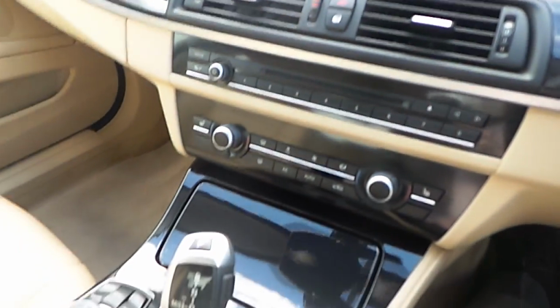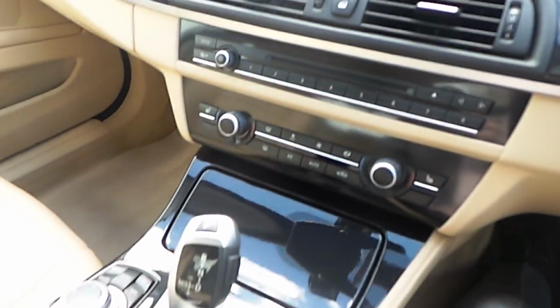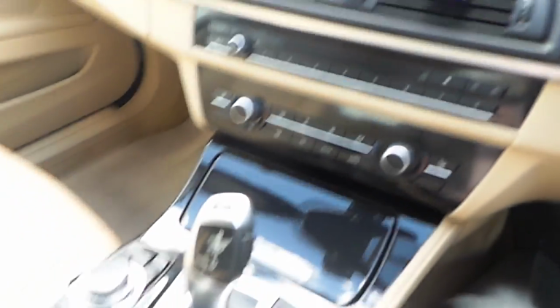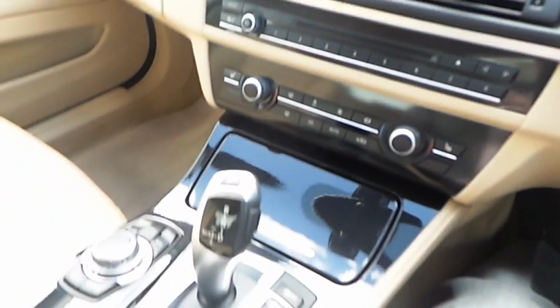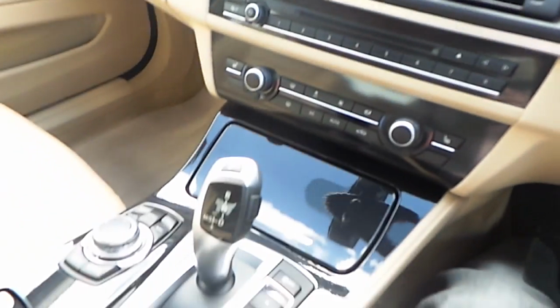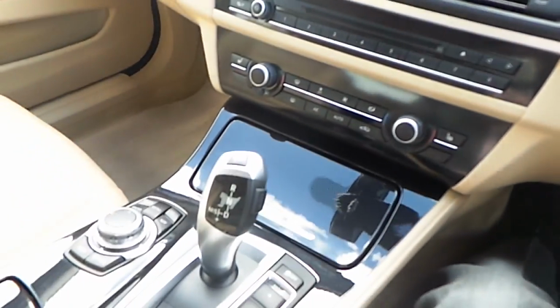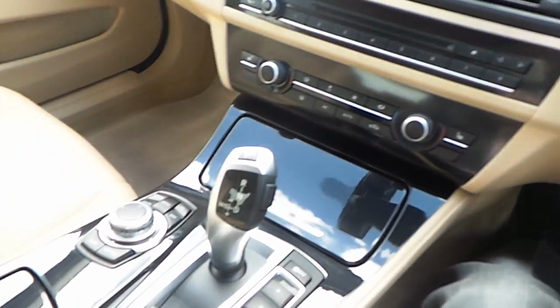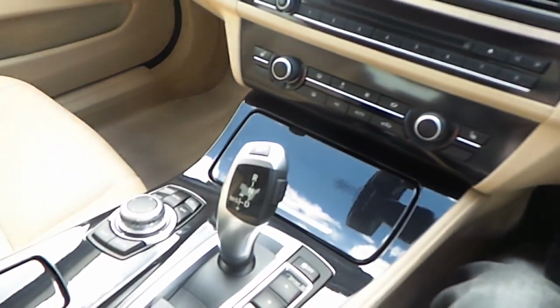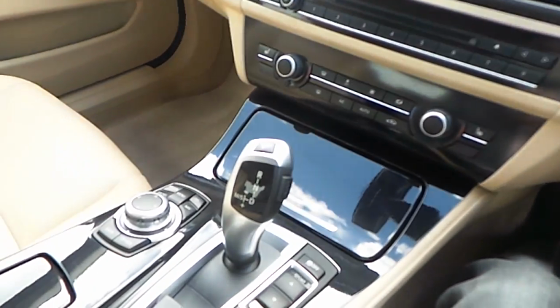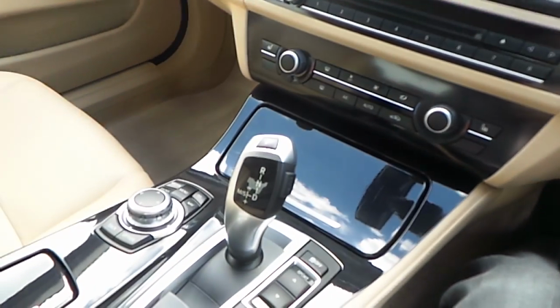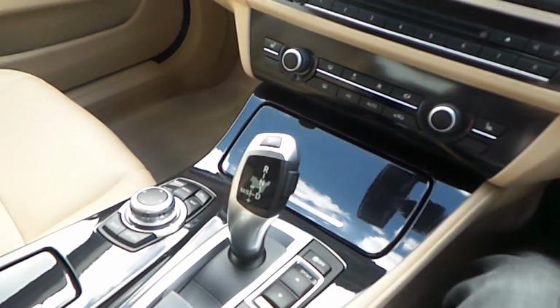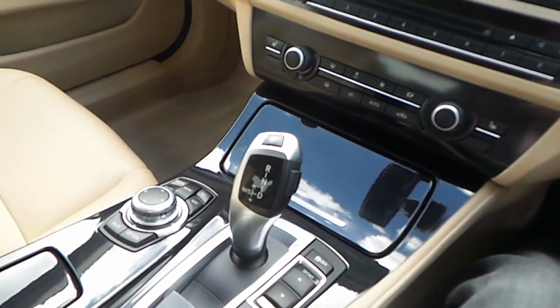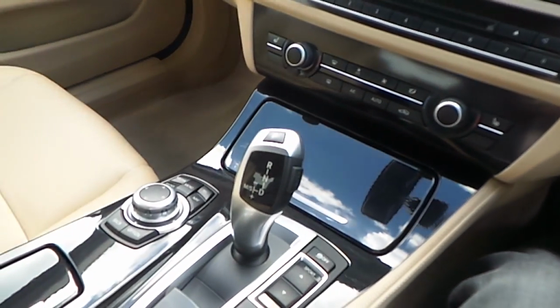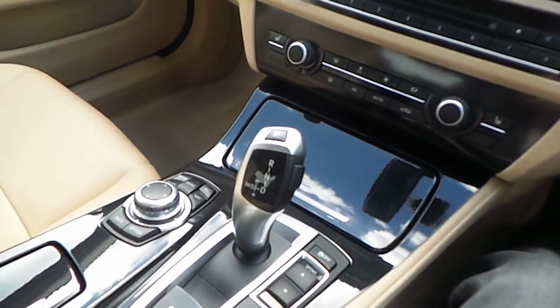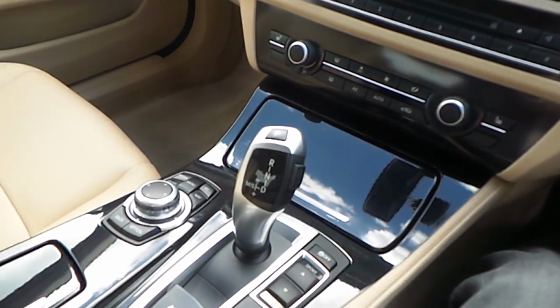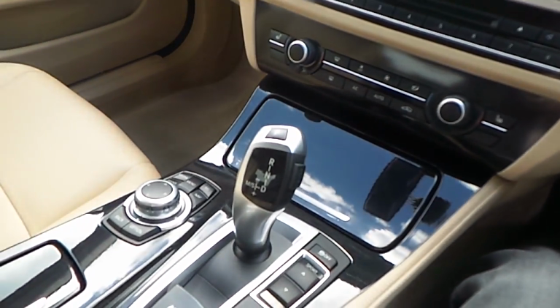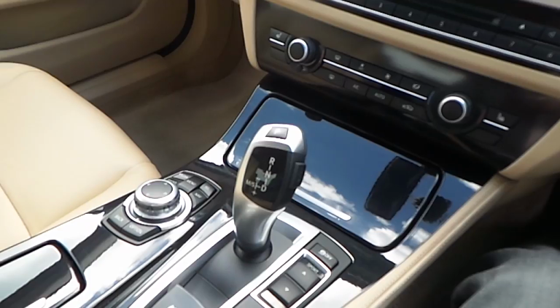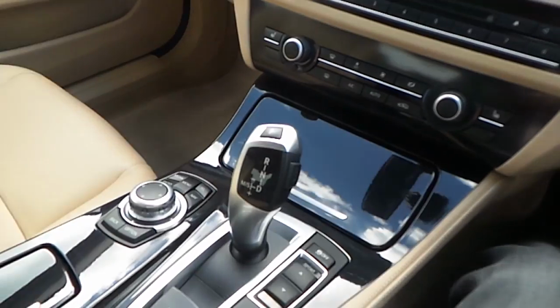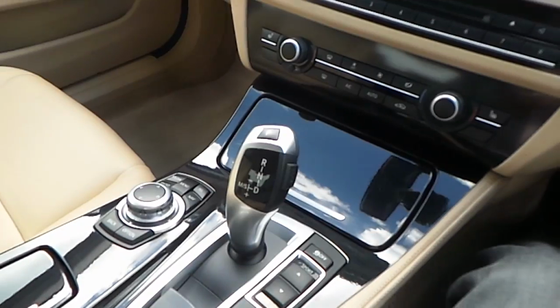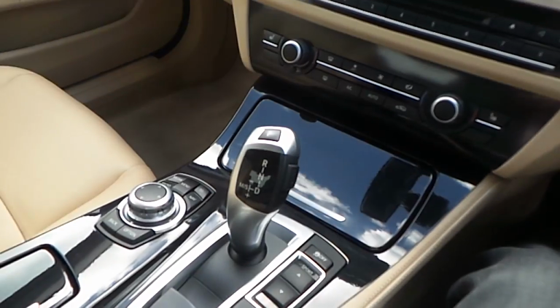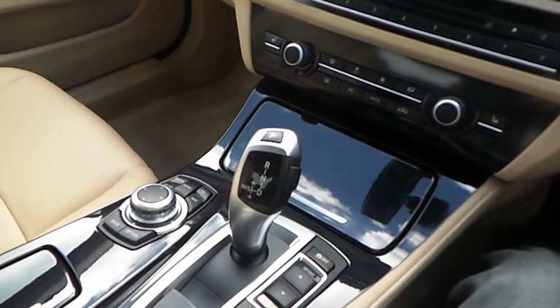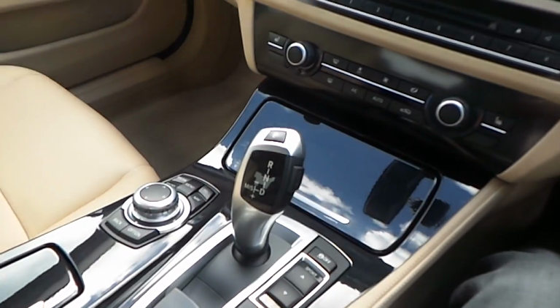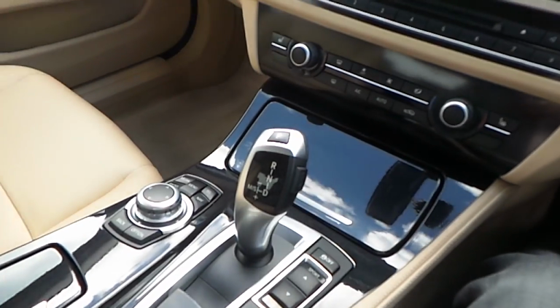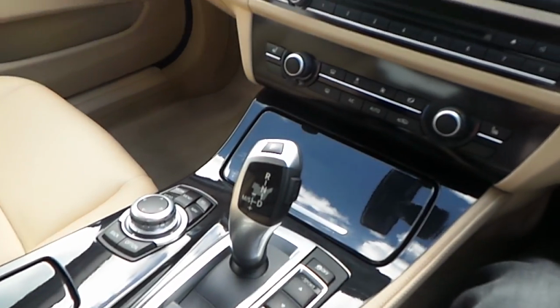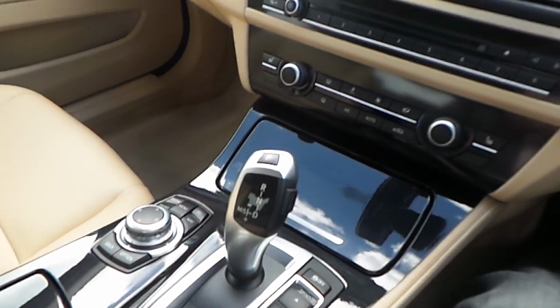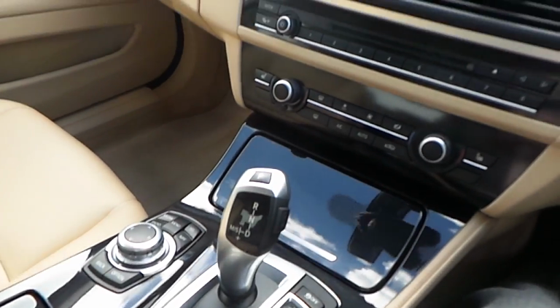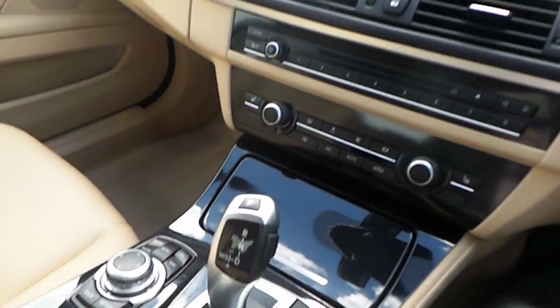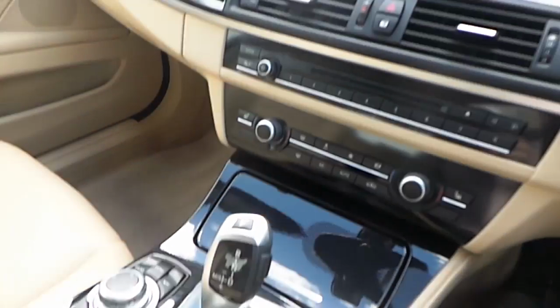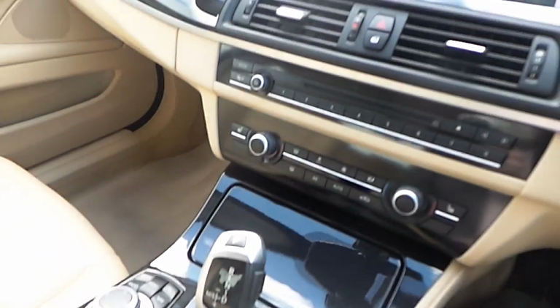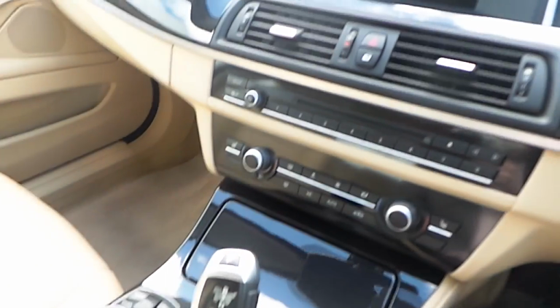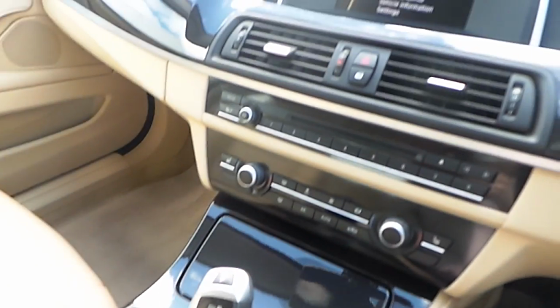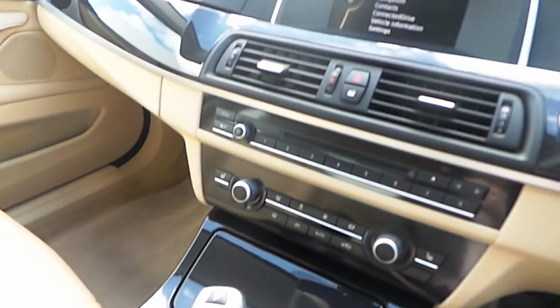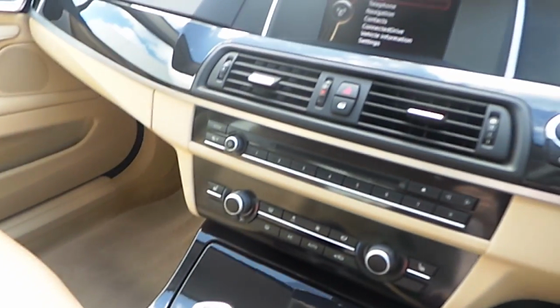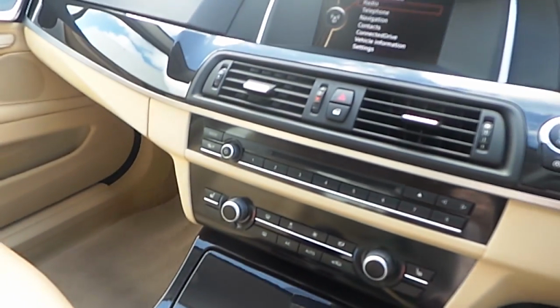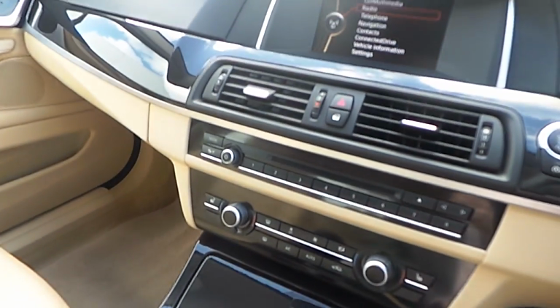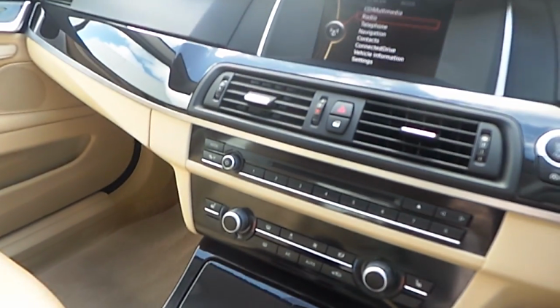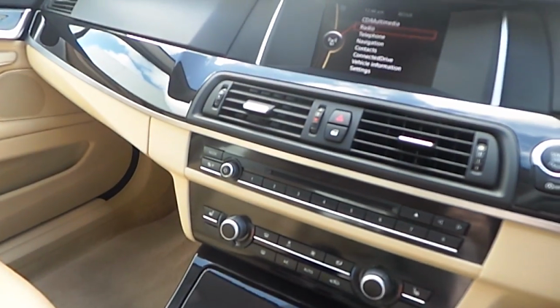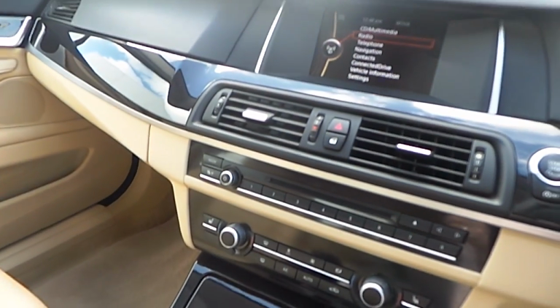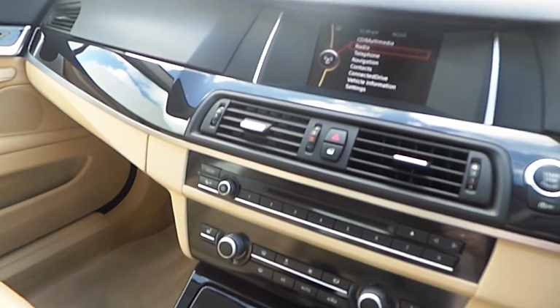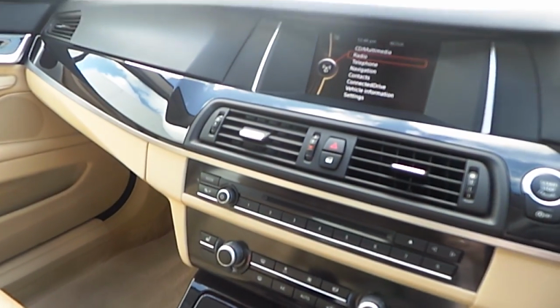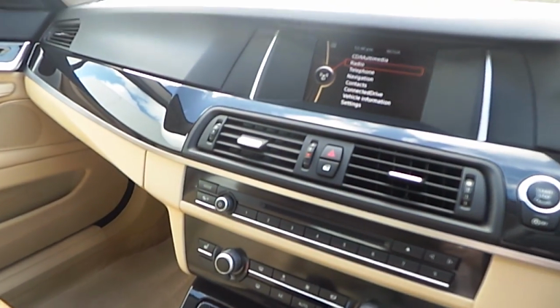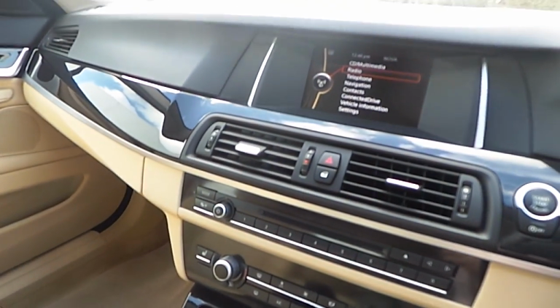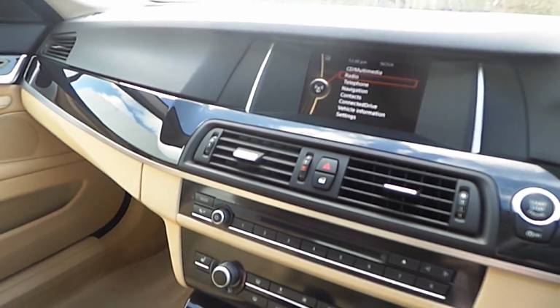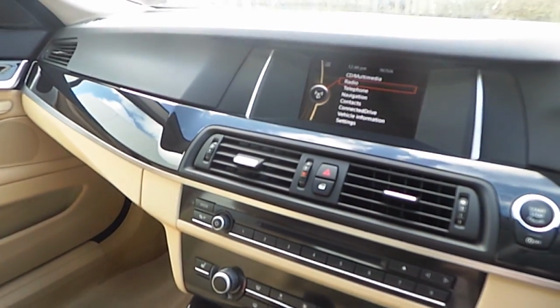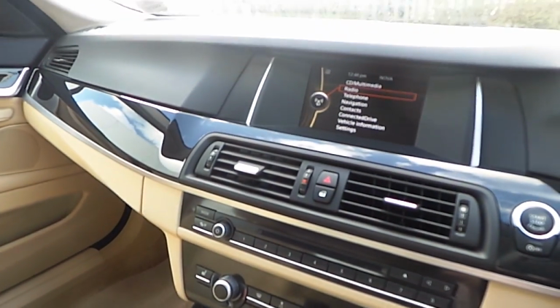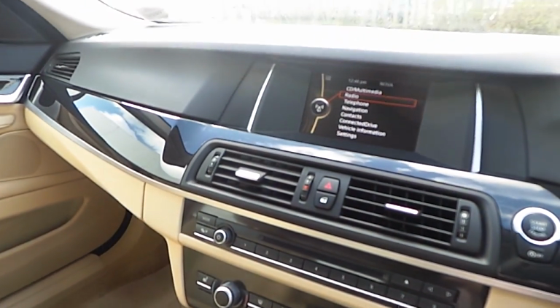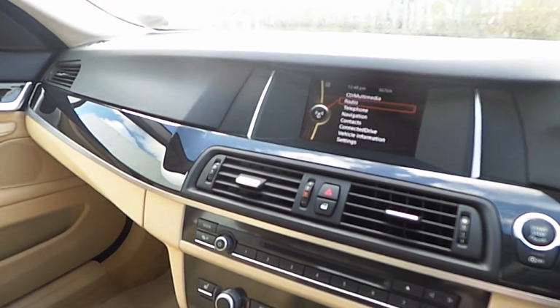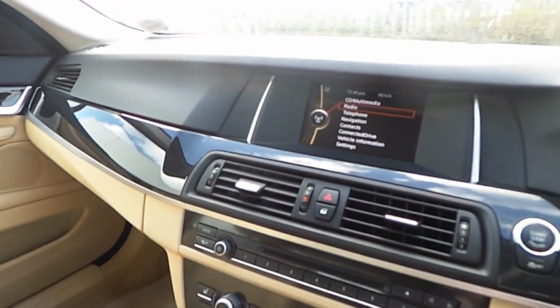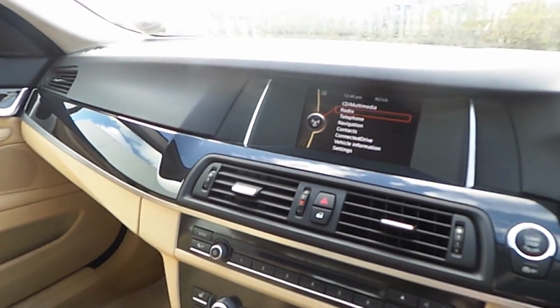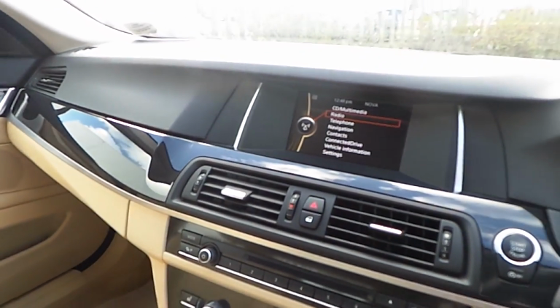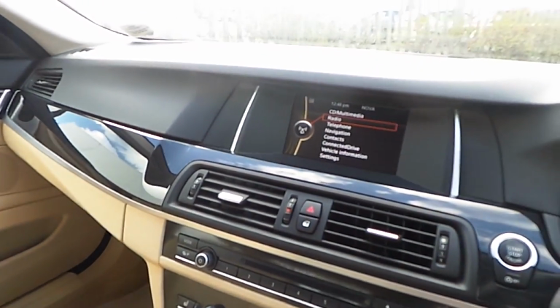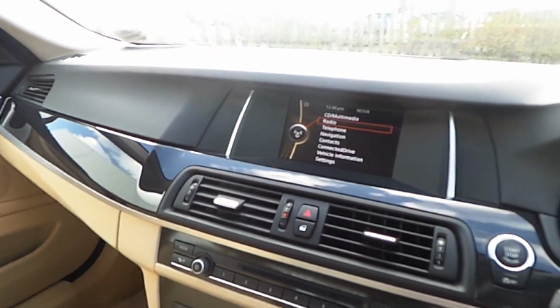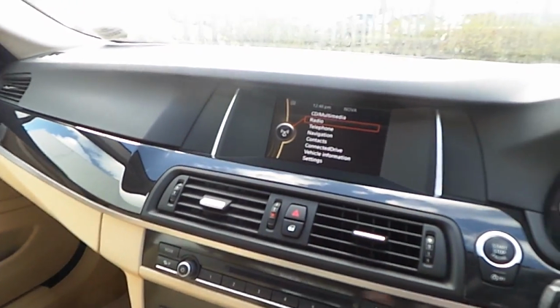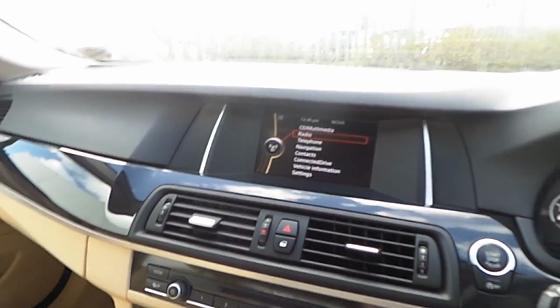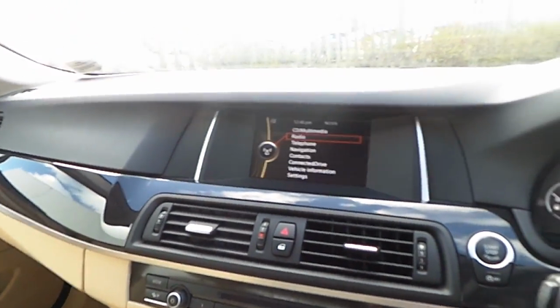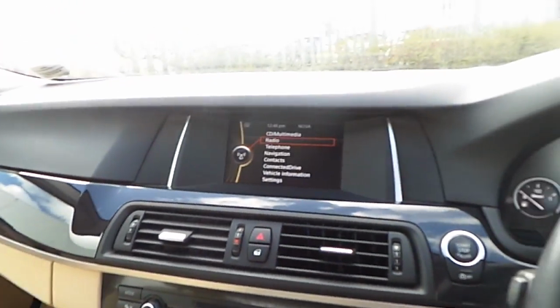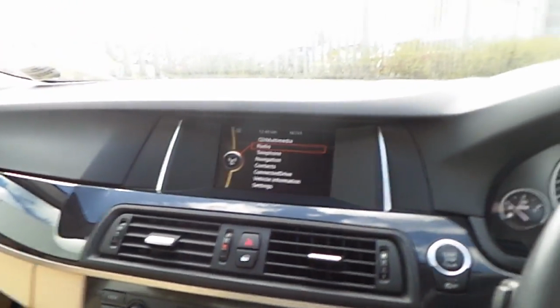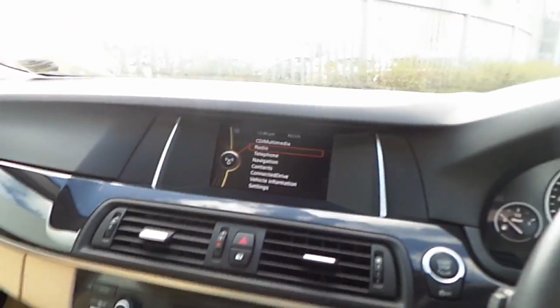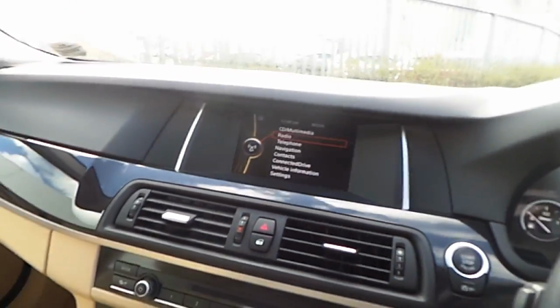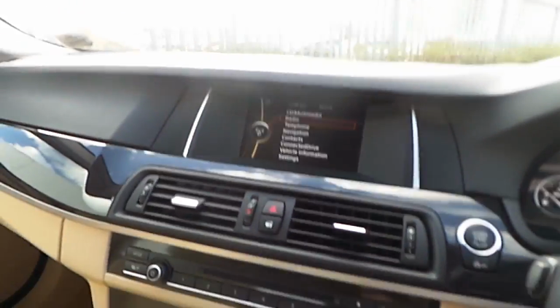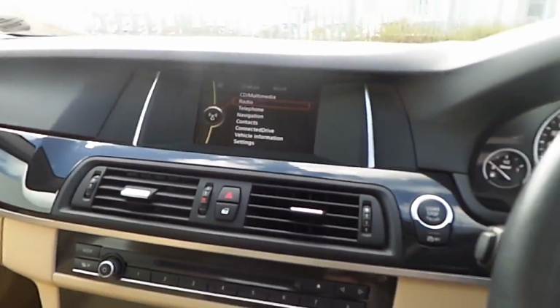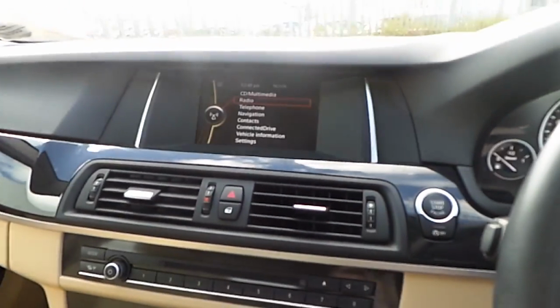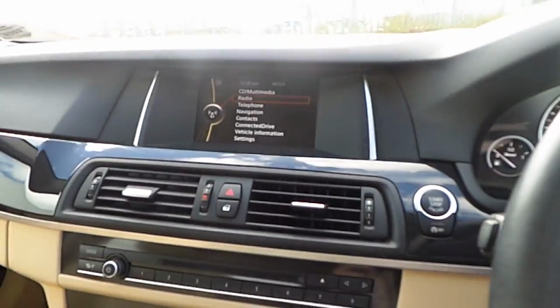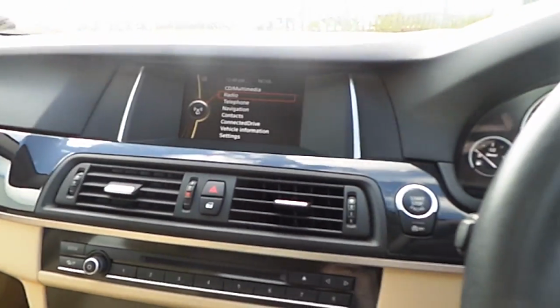This BMW has a fully automatic transmission and also comes with a 2-year warranty as standard.